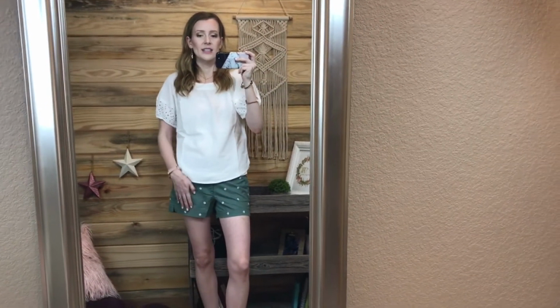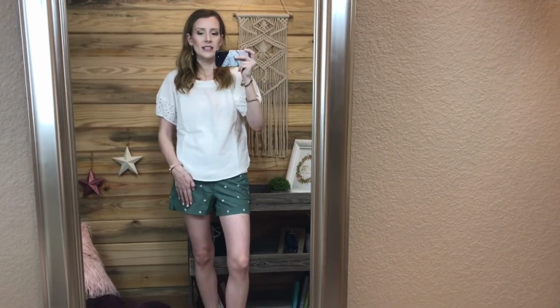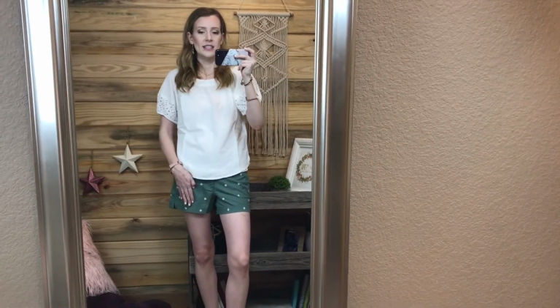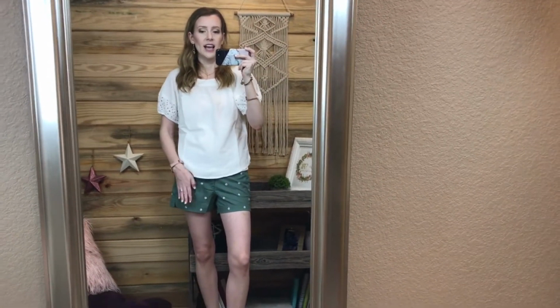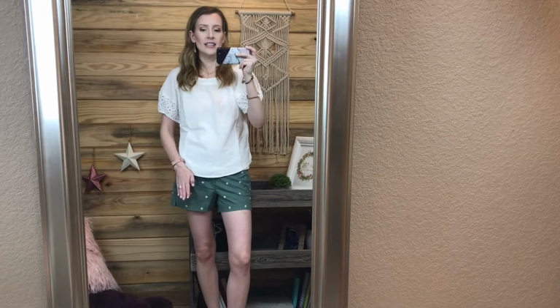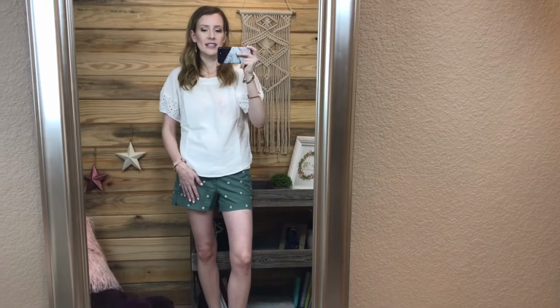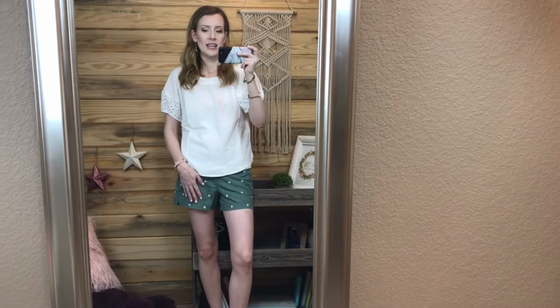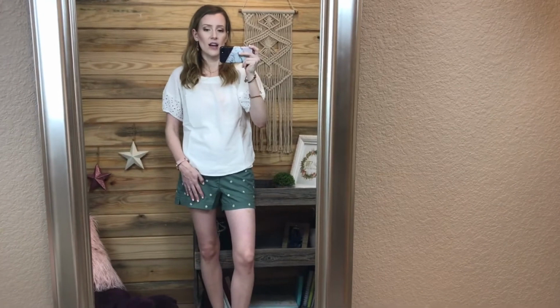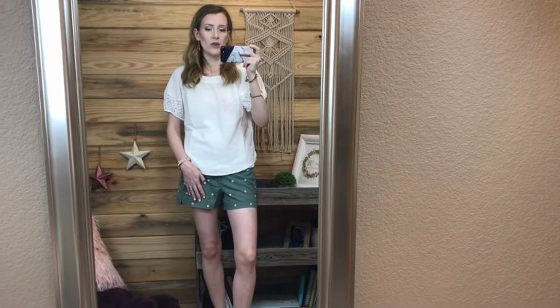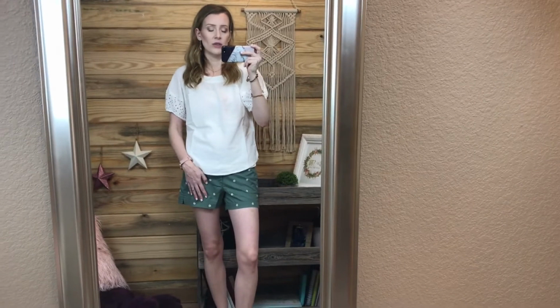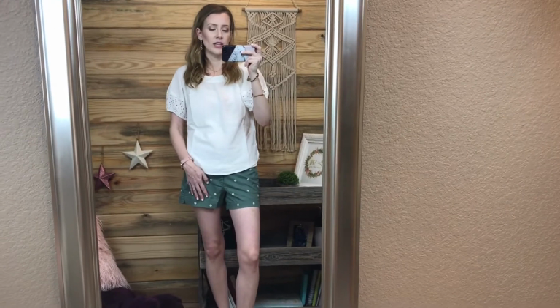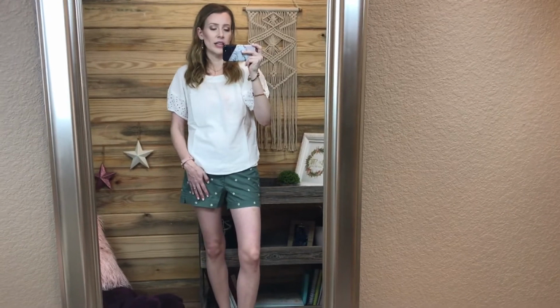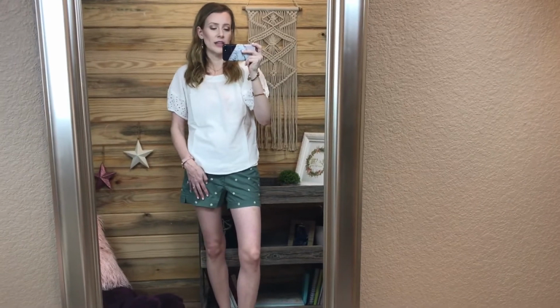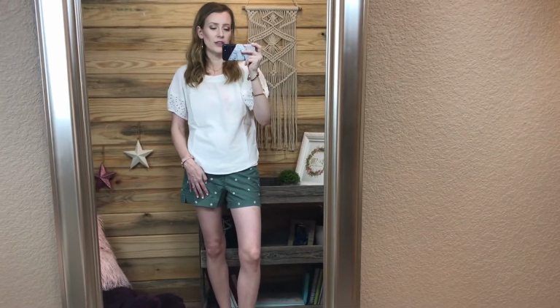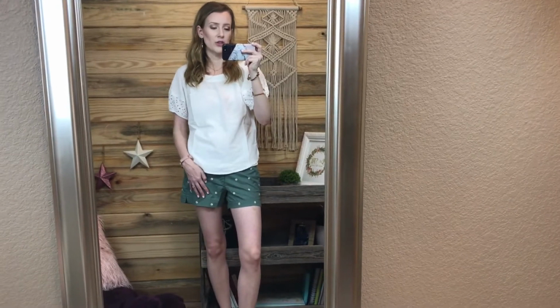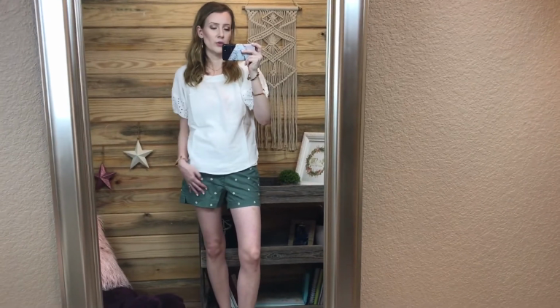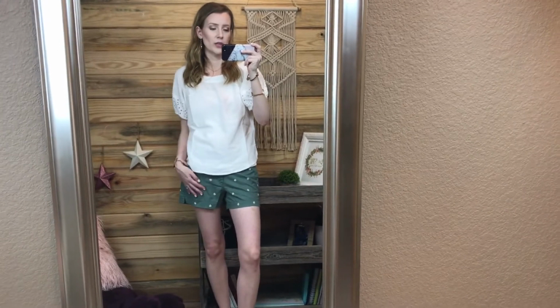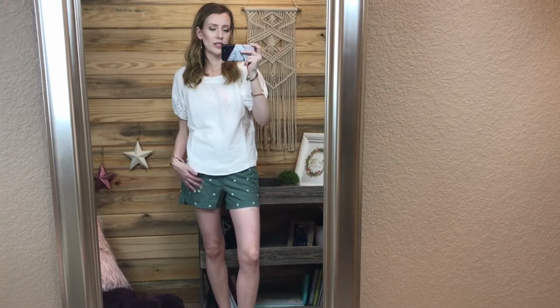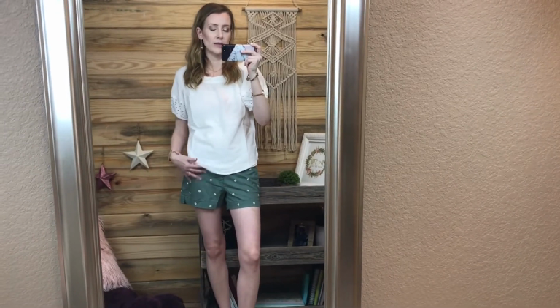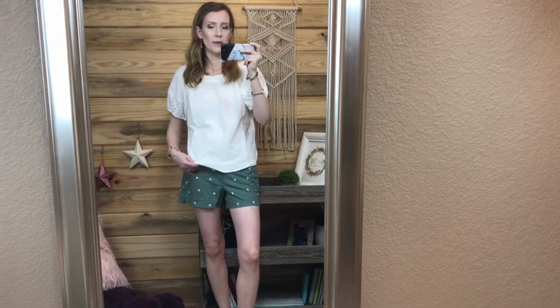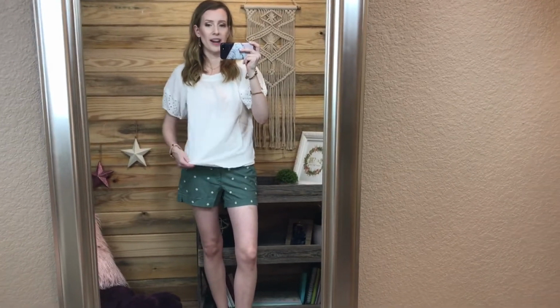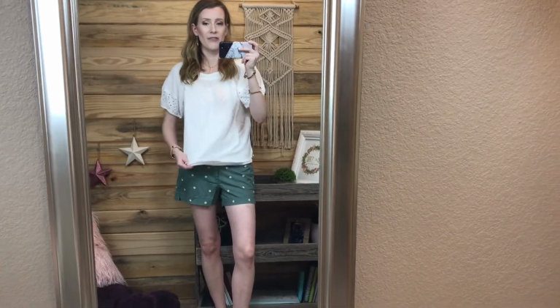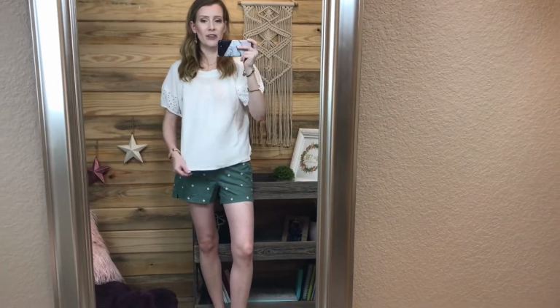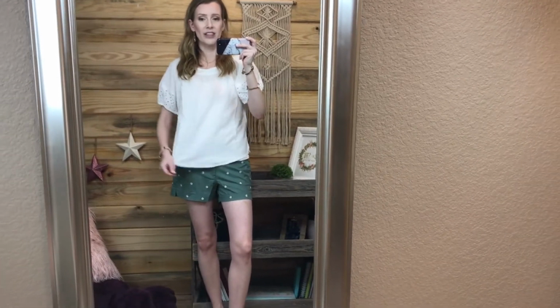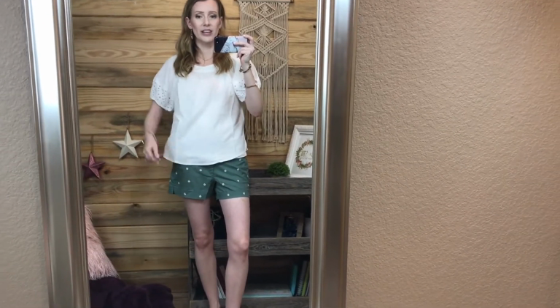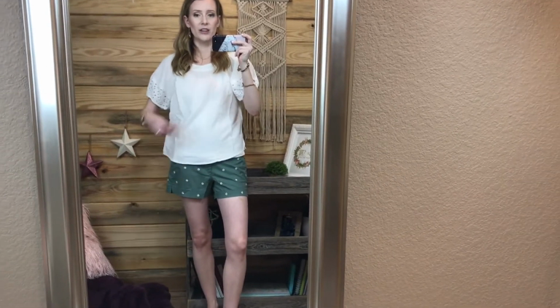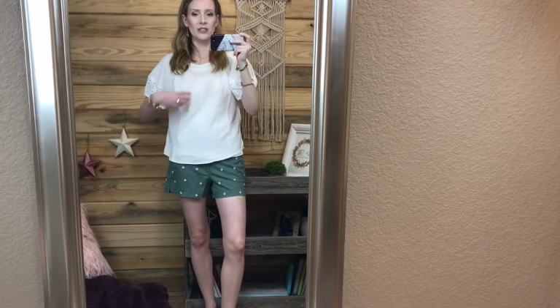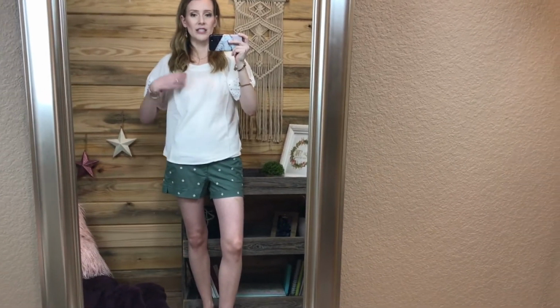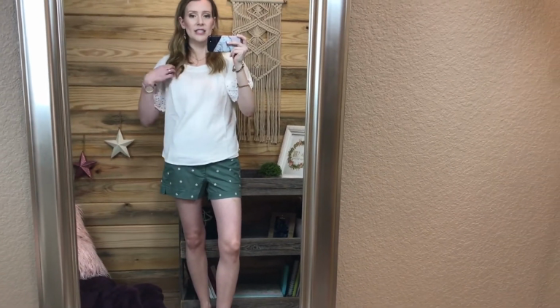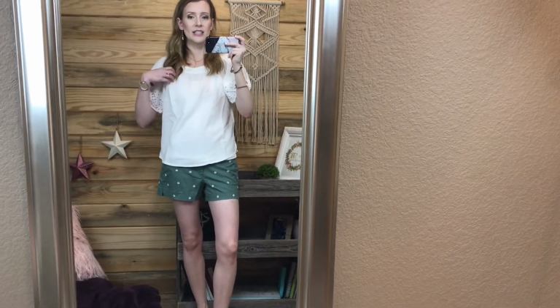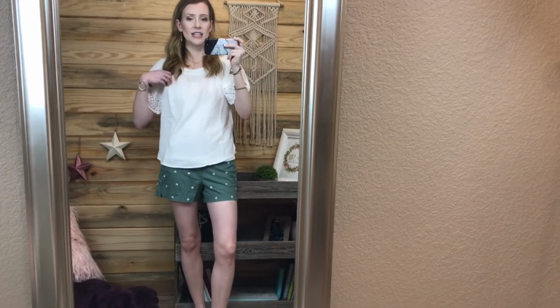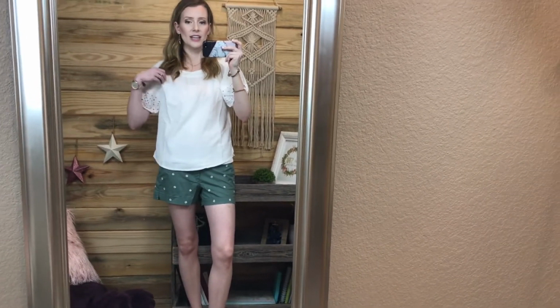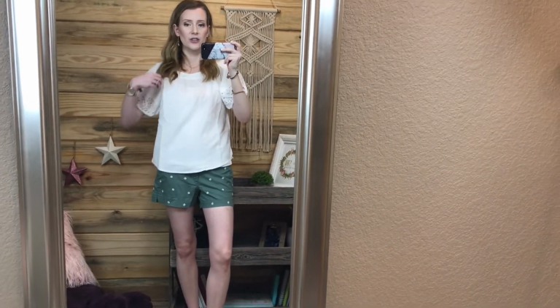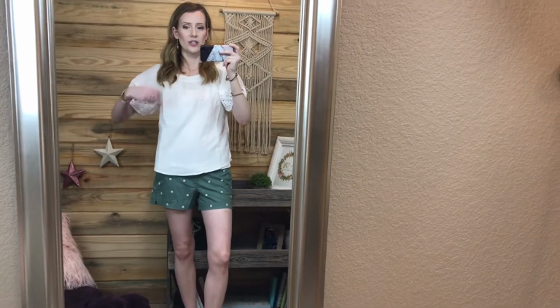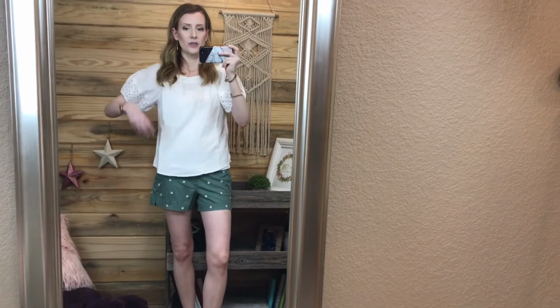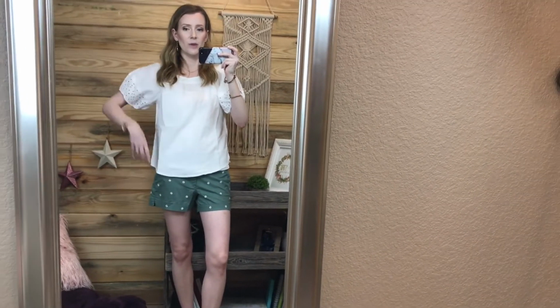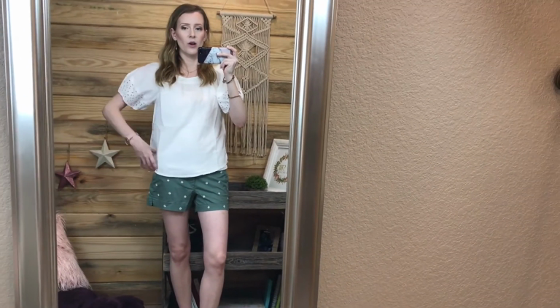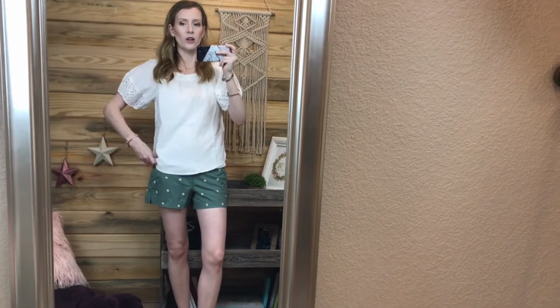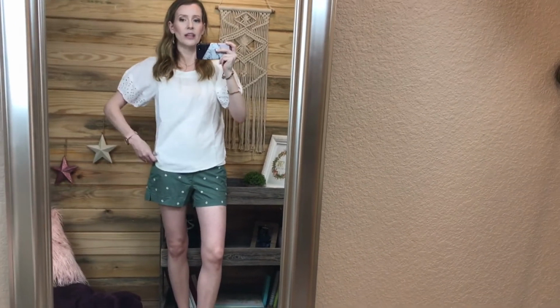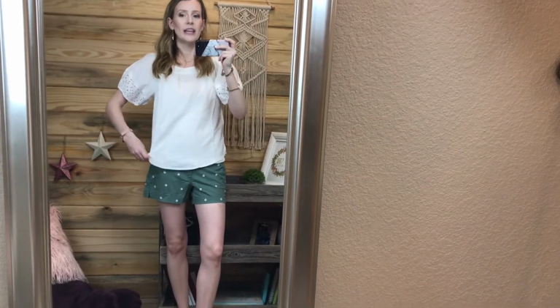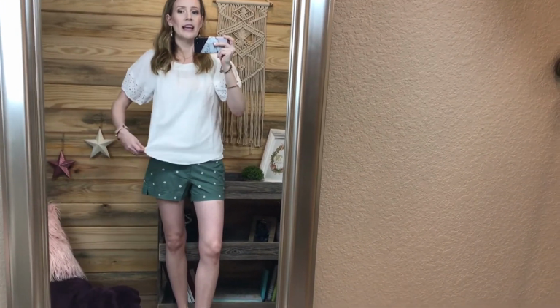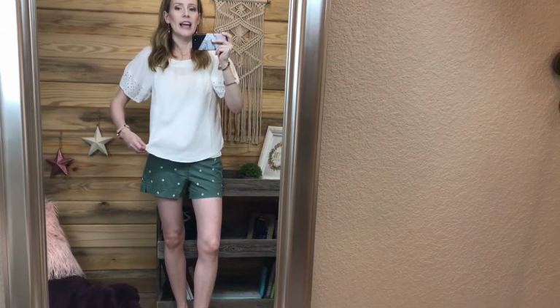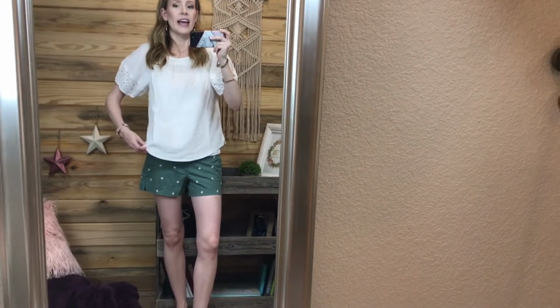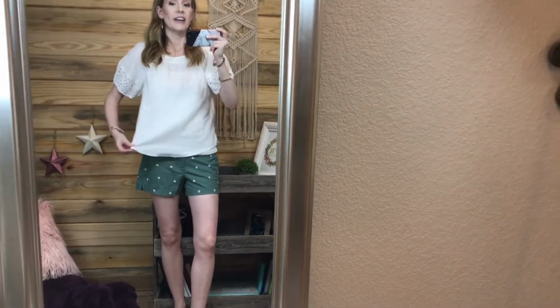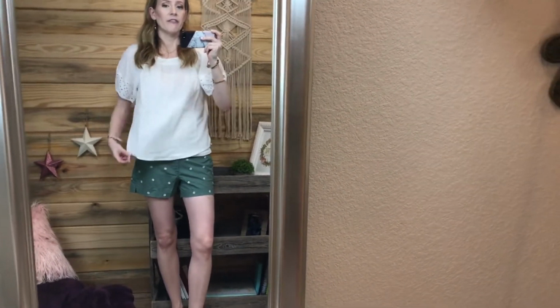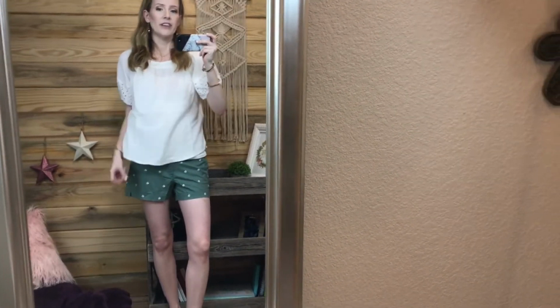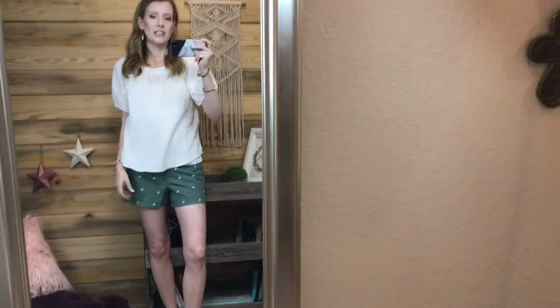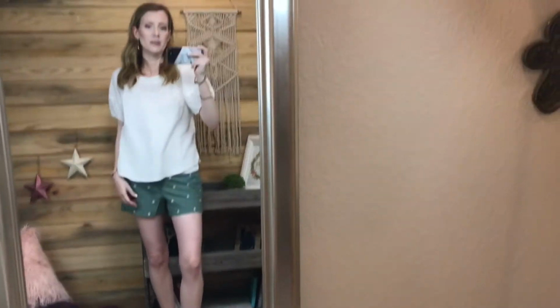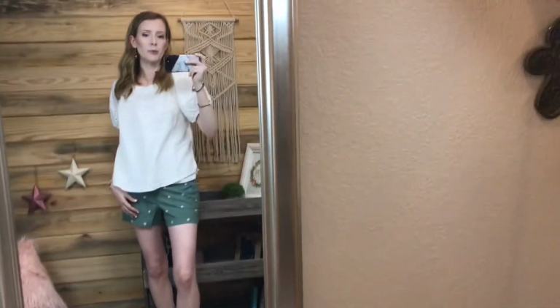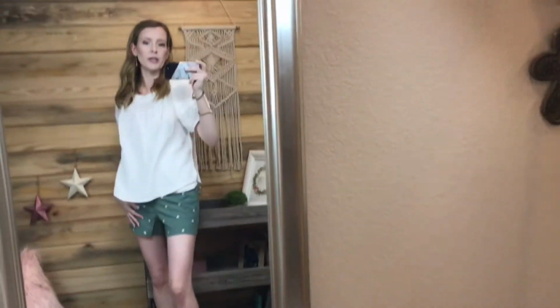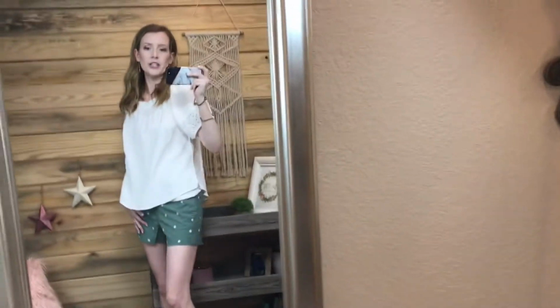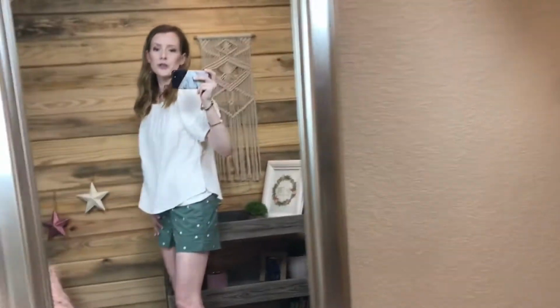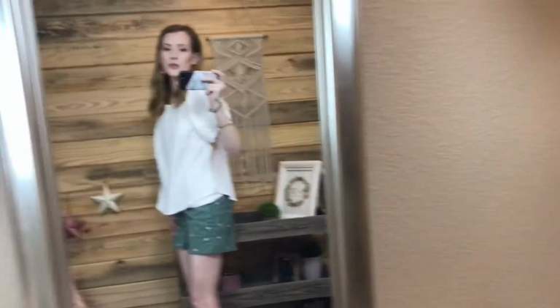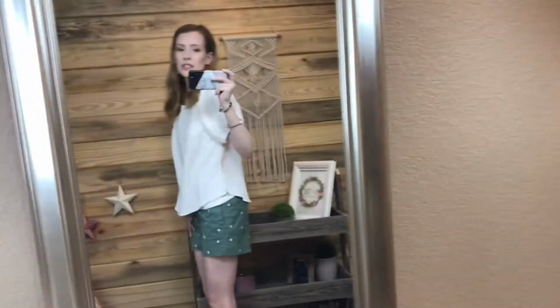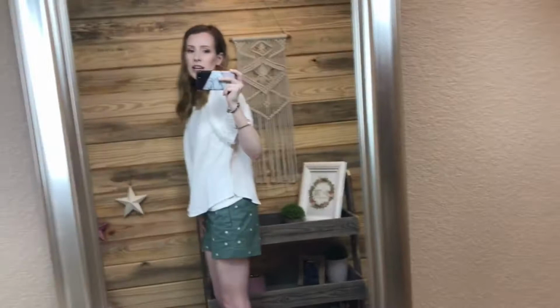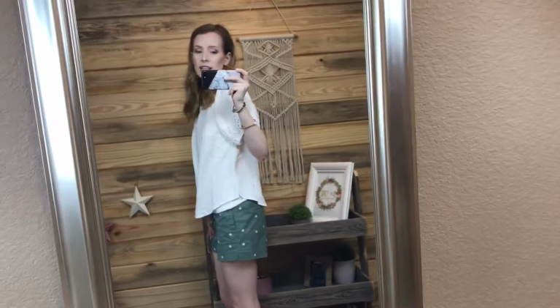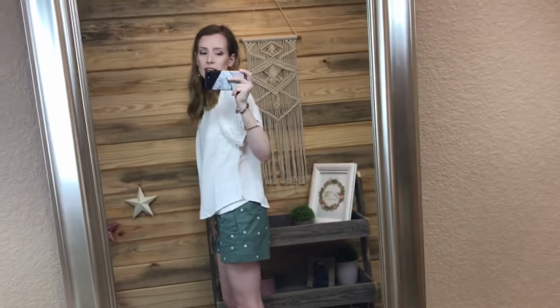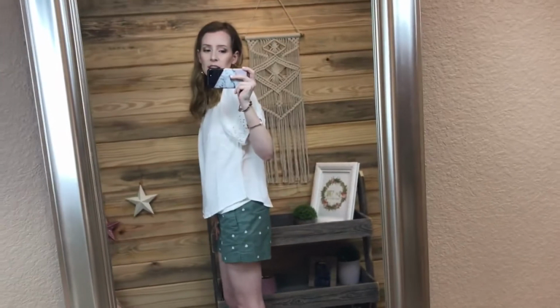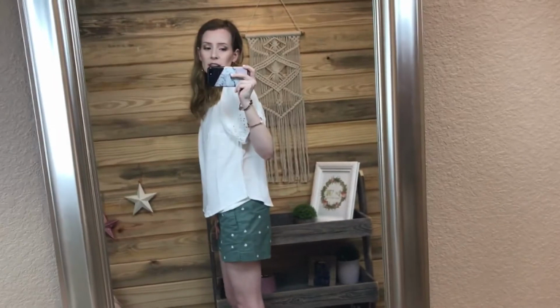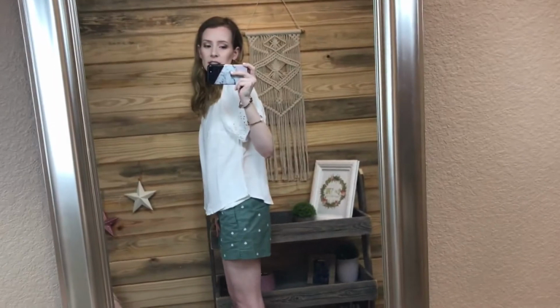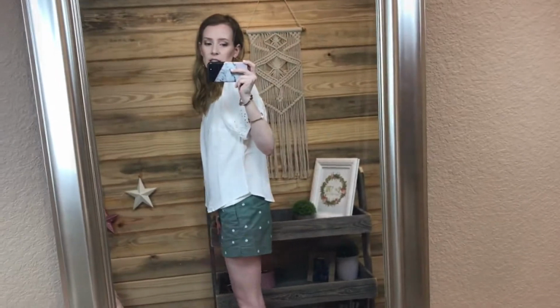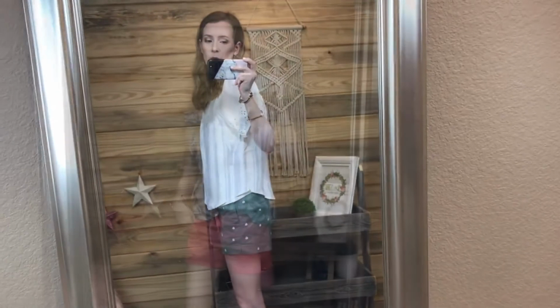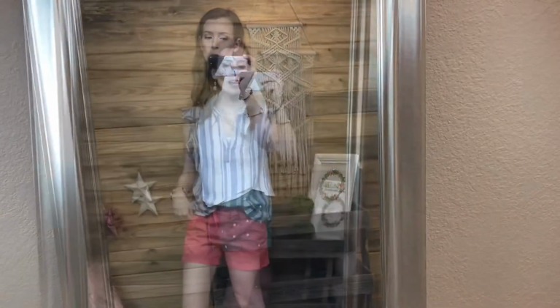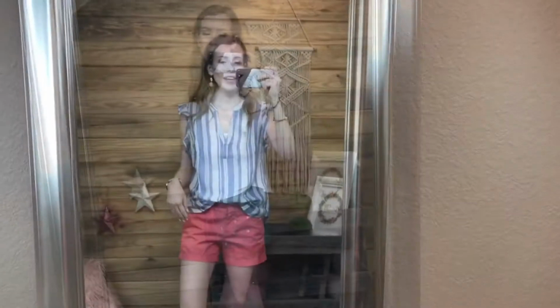Size down in the shorts, but everything else - the top is an extra small and it fits pretty true to size.